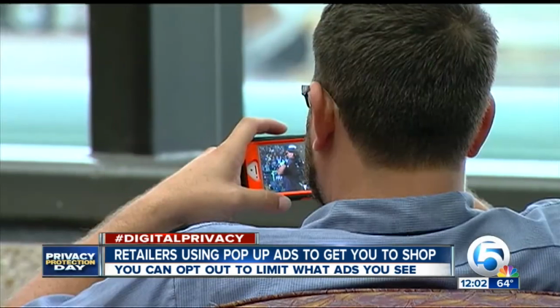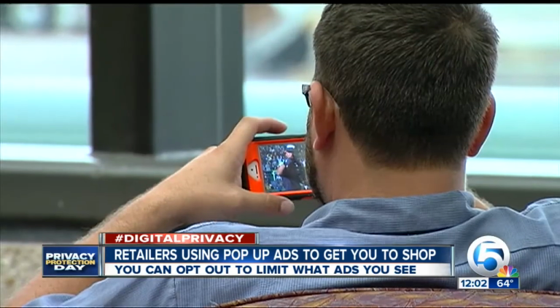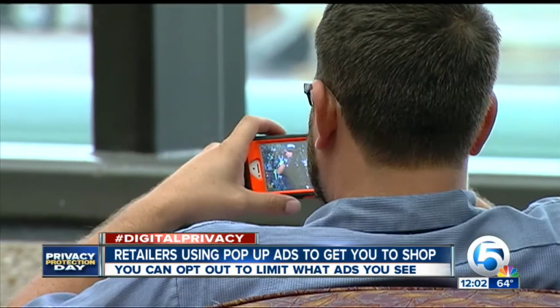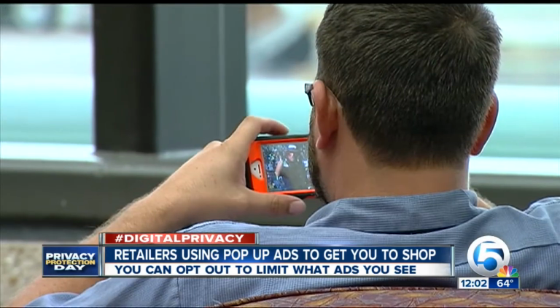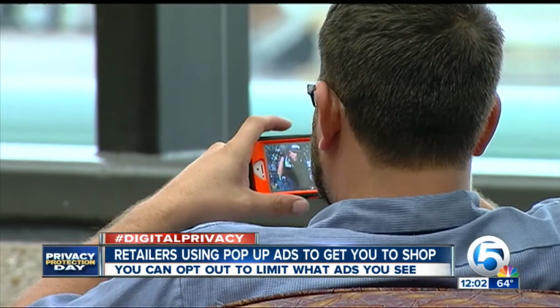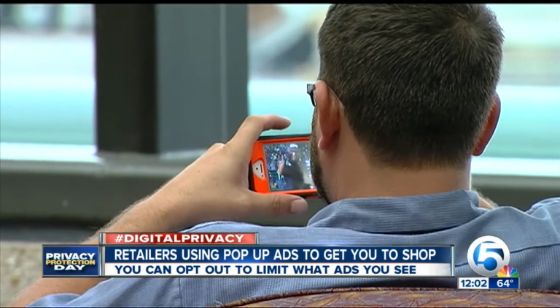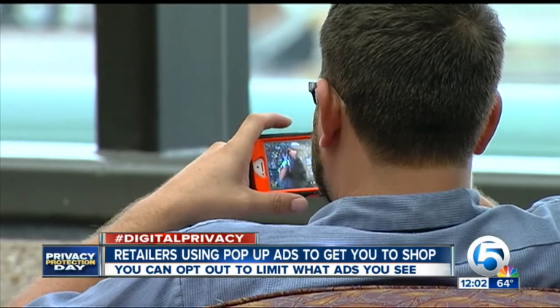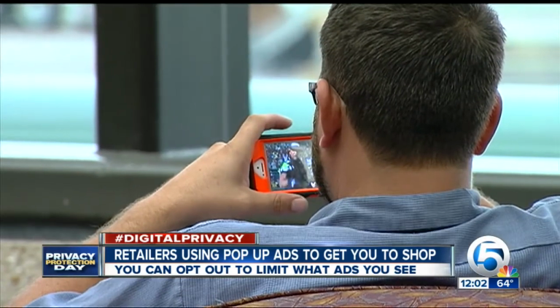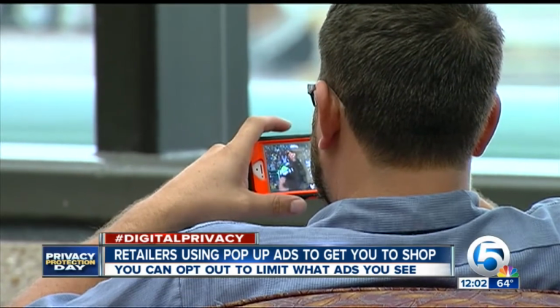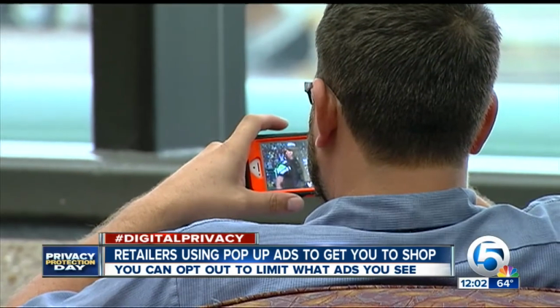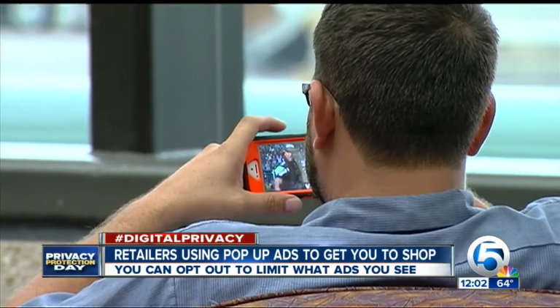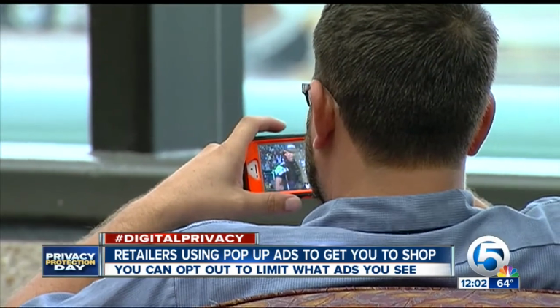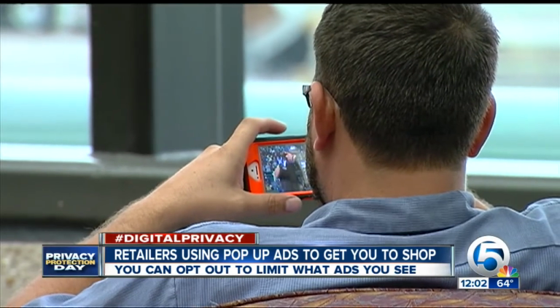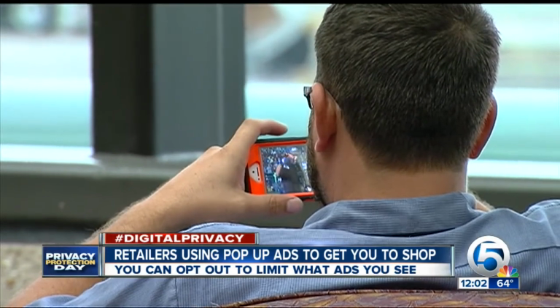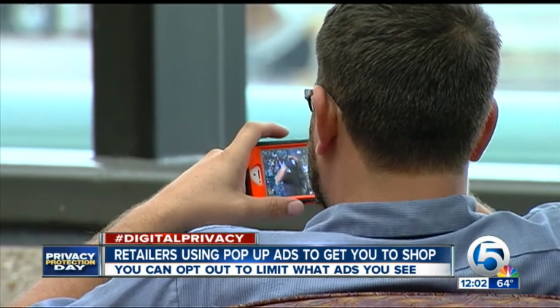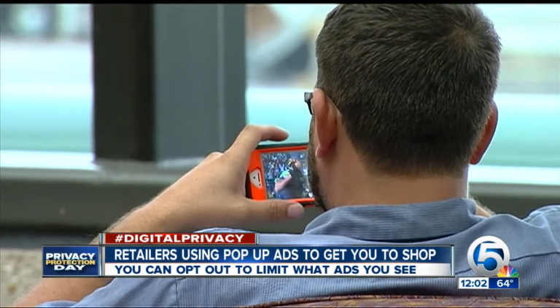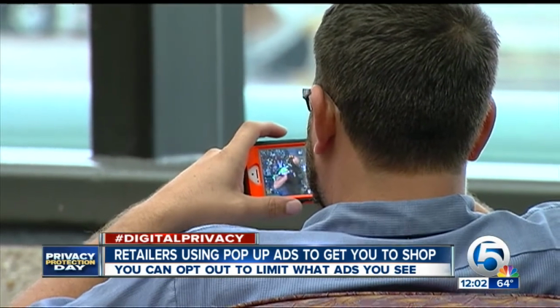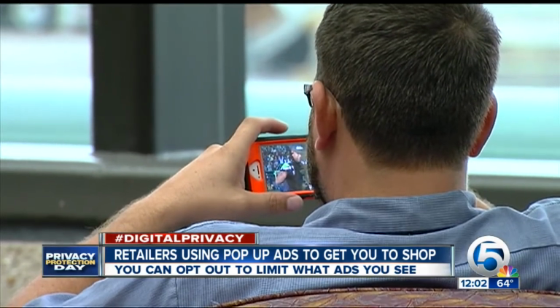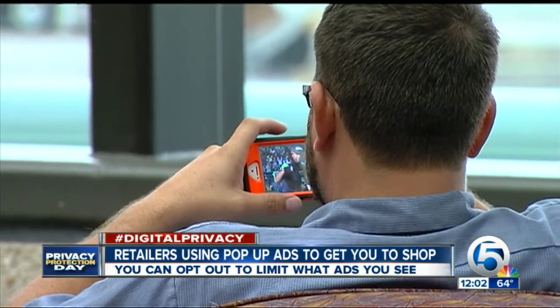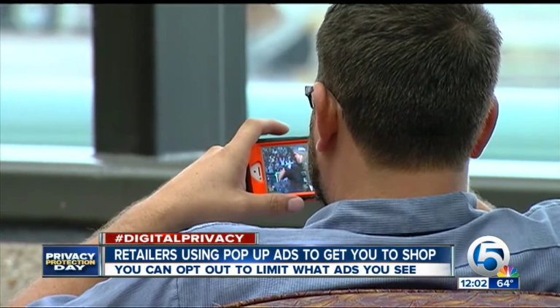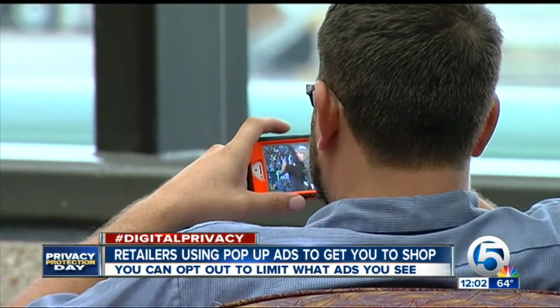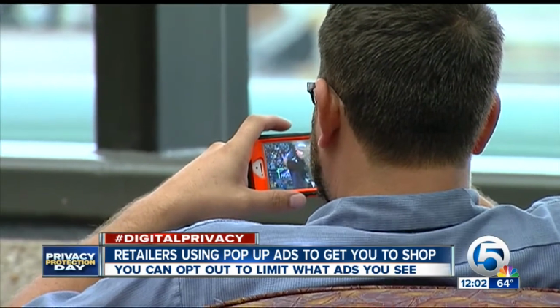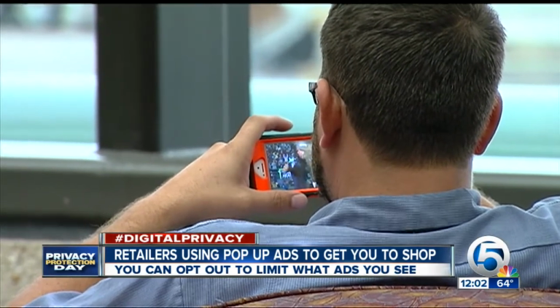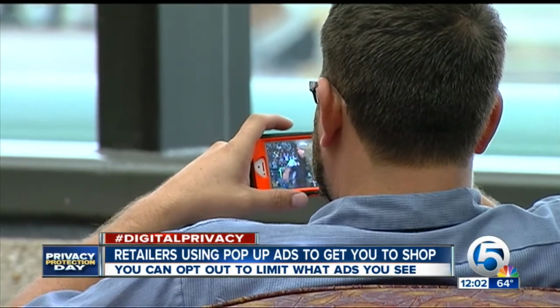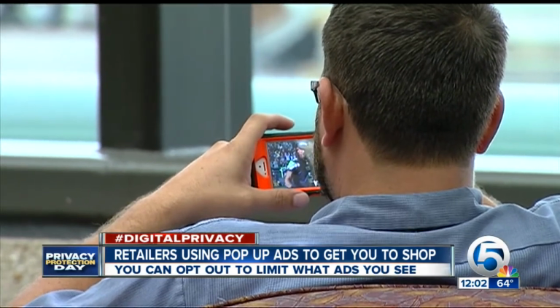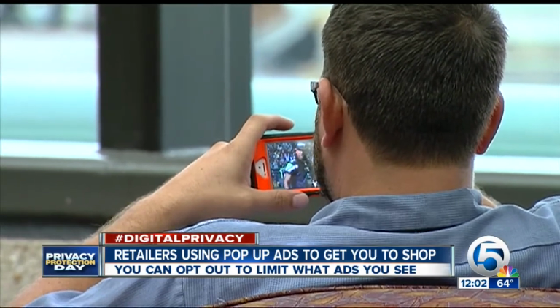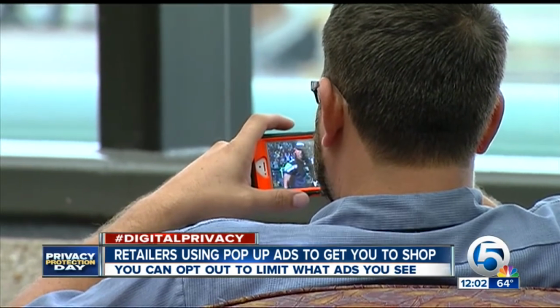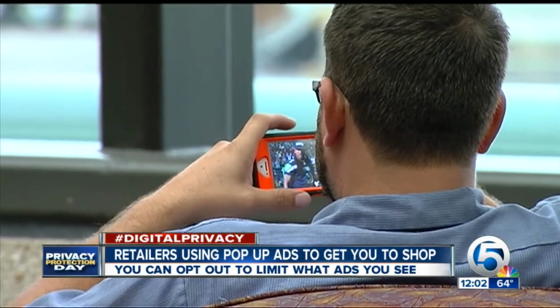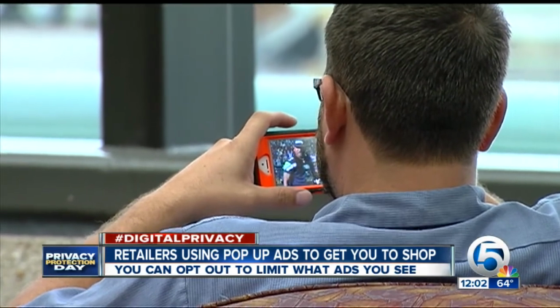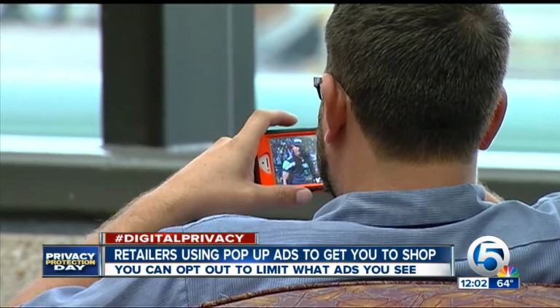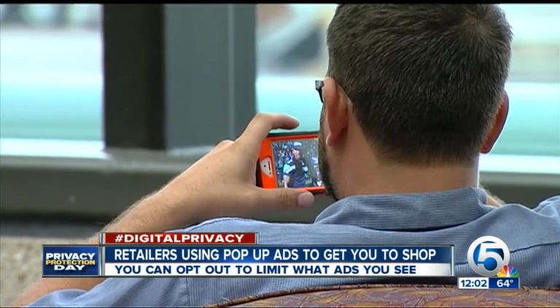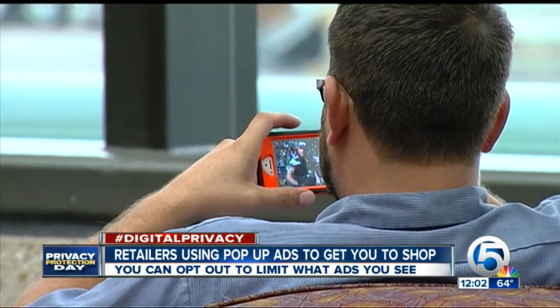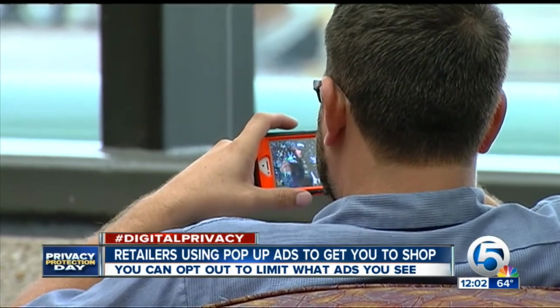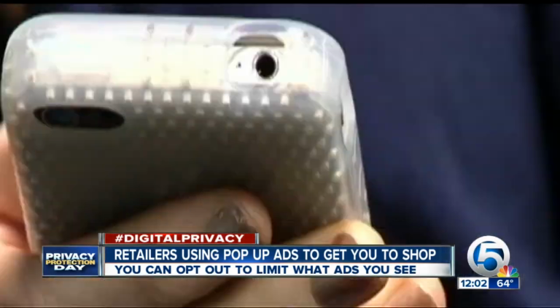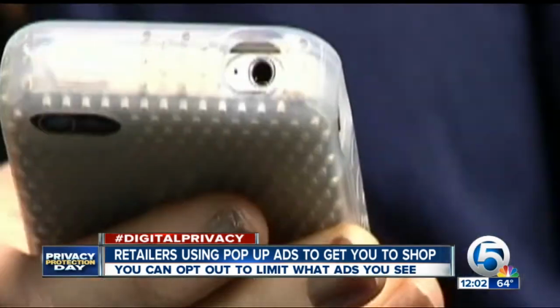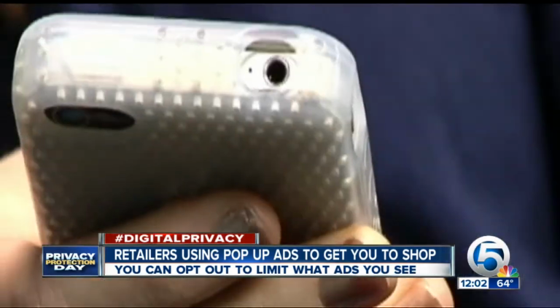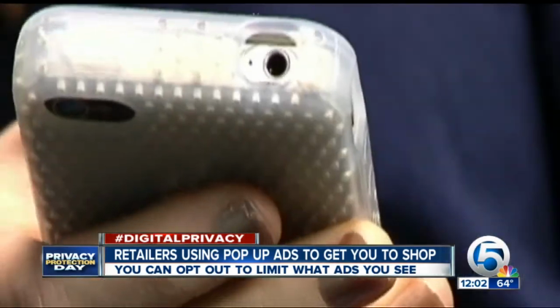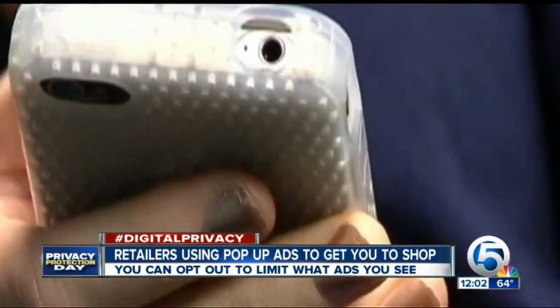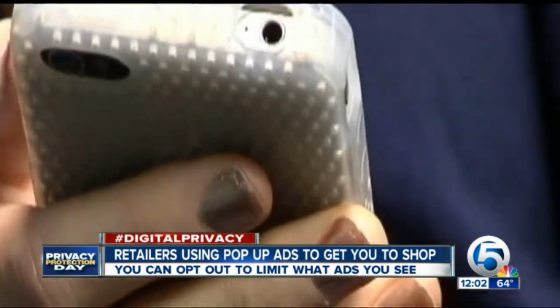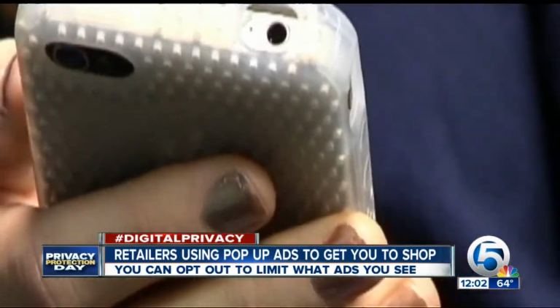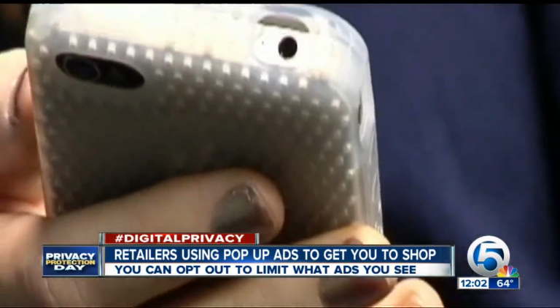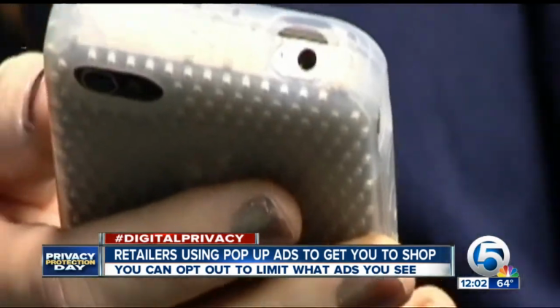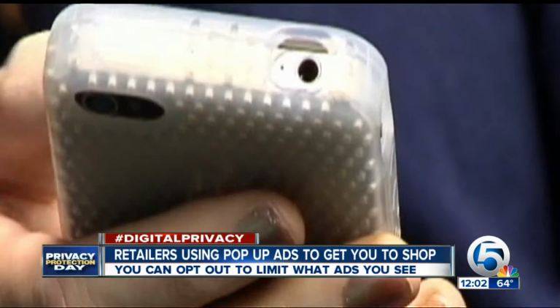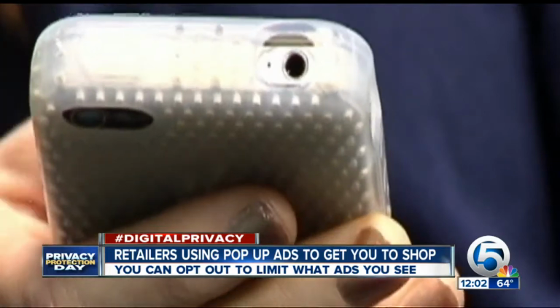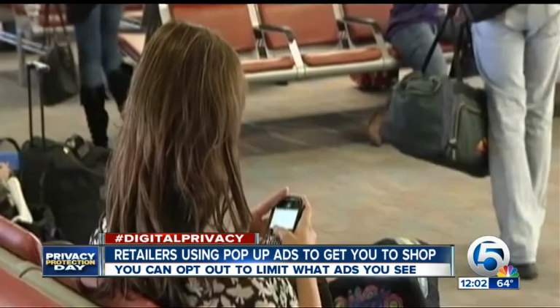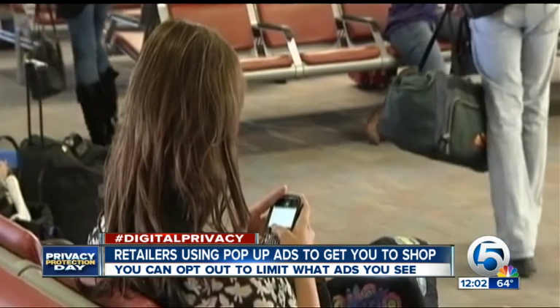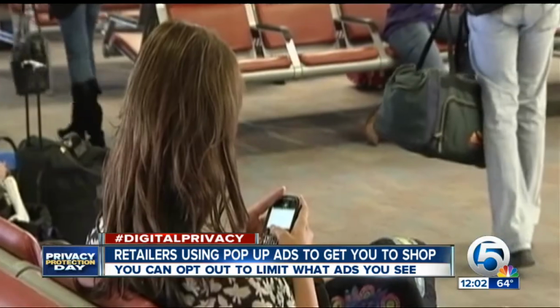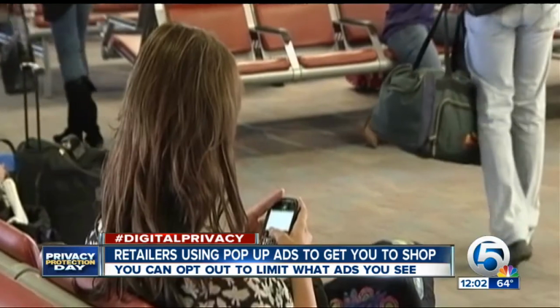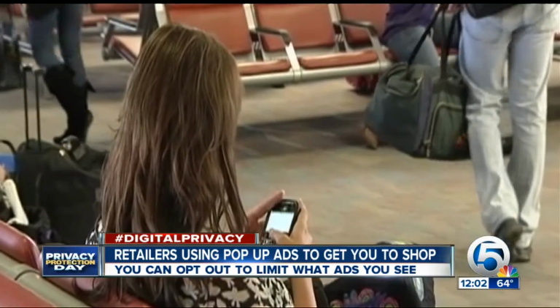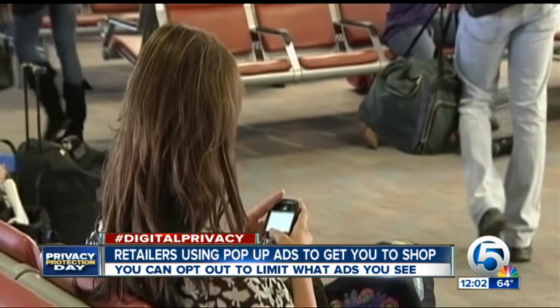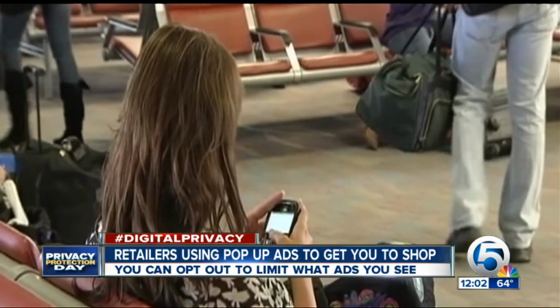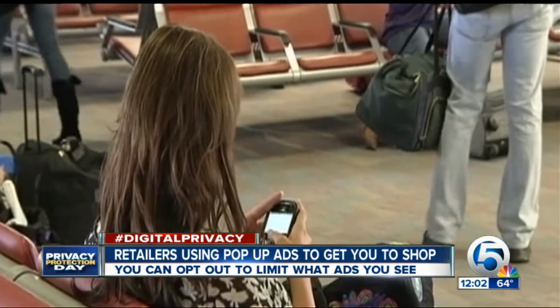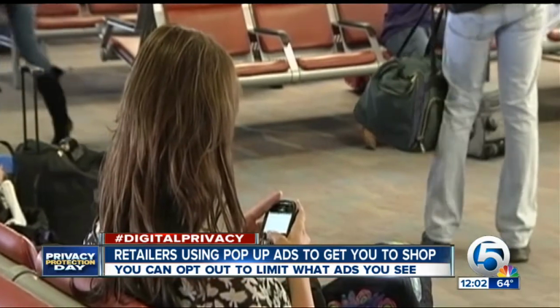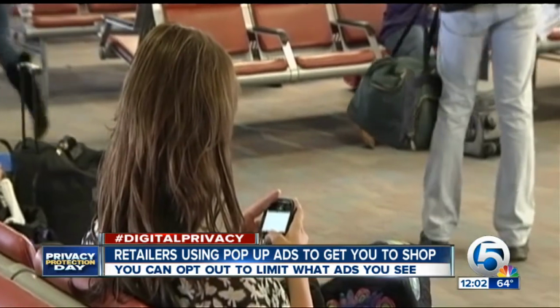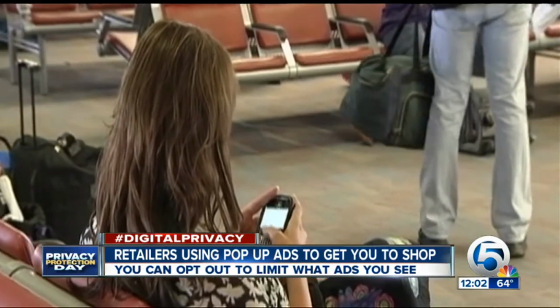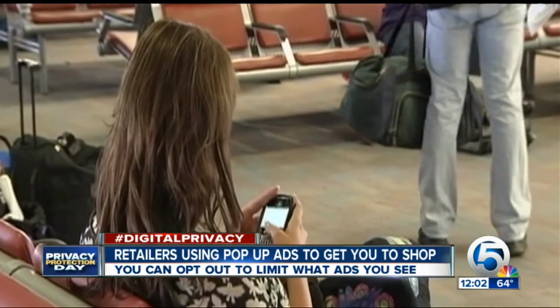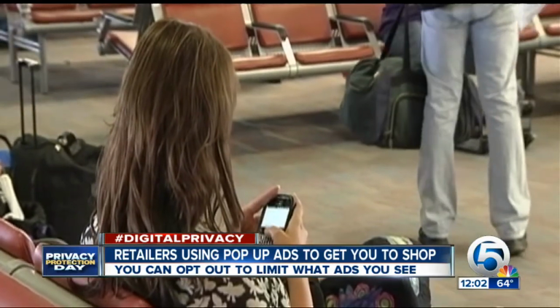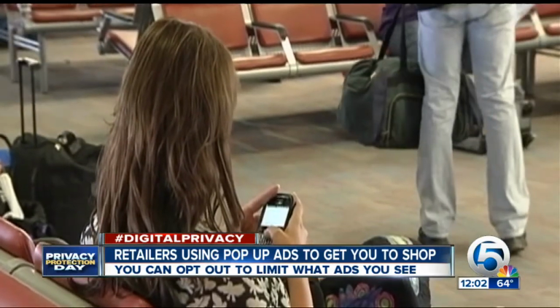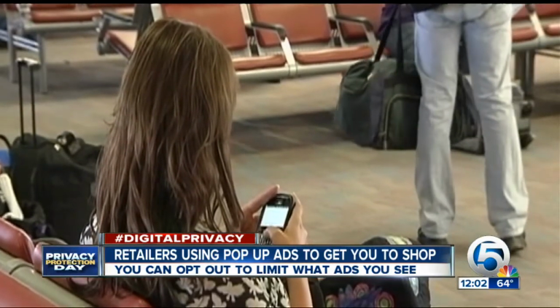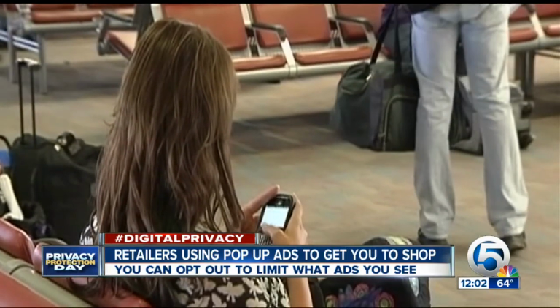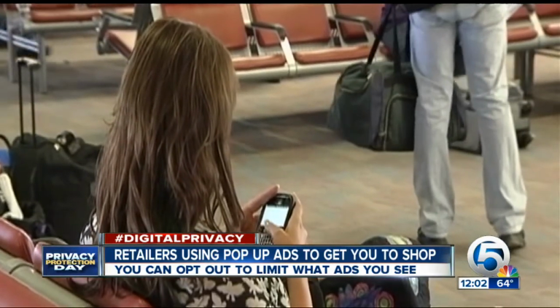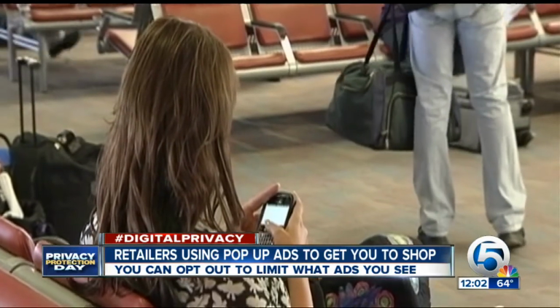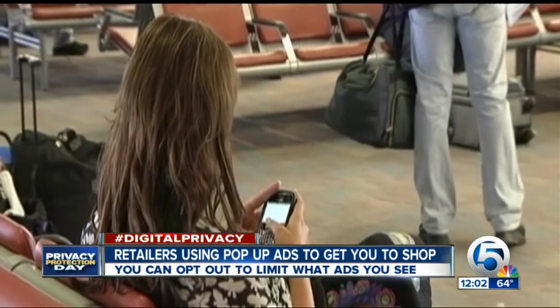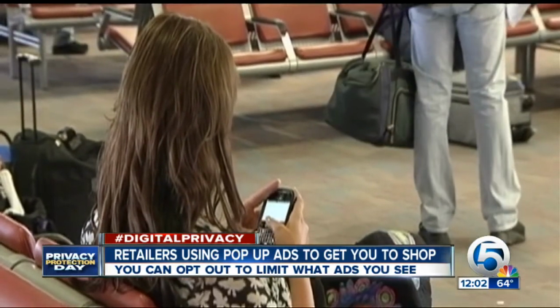Very few people are actually getting ads targeted to their smartphone right now, but experts say to expect that to increase in the very near future.